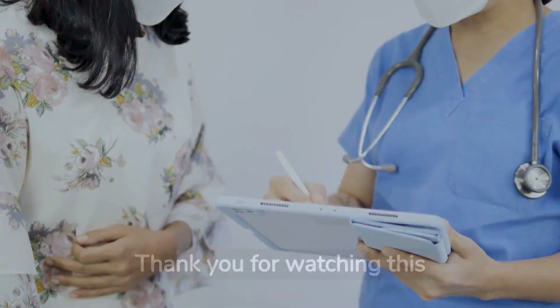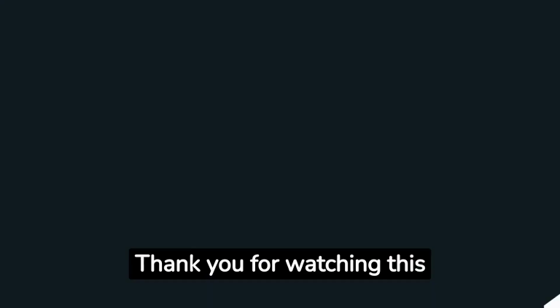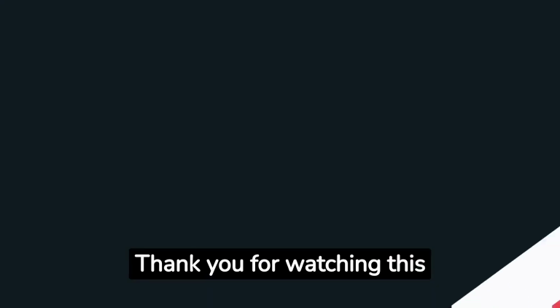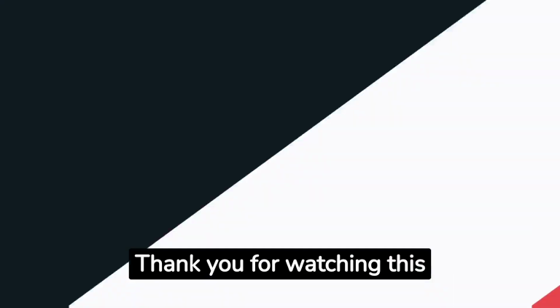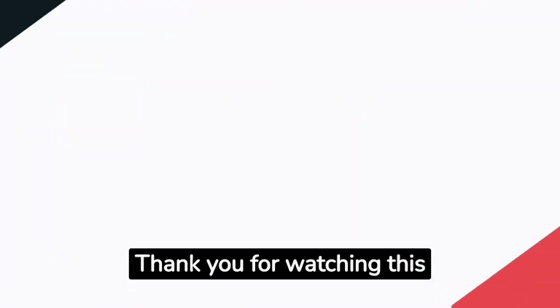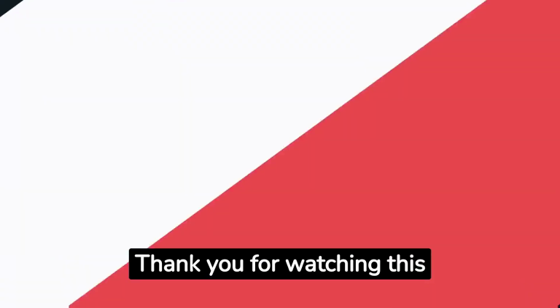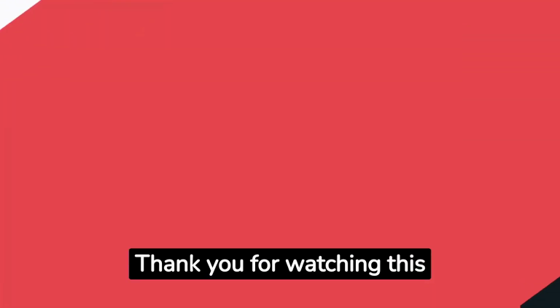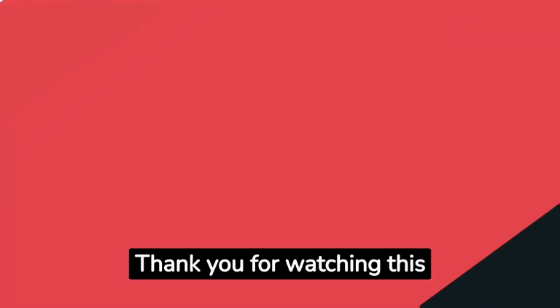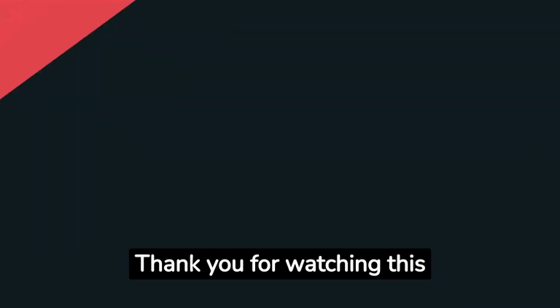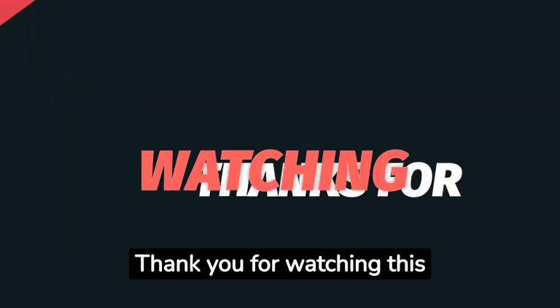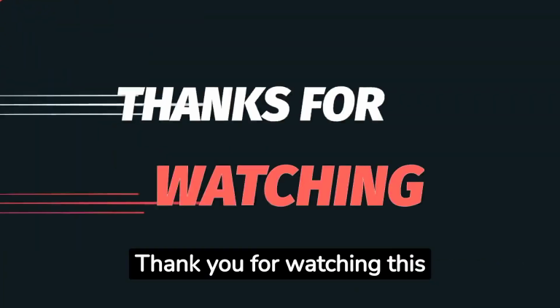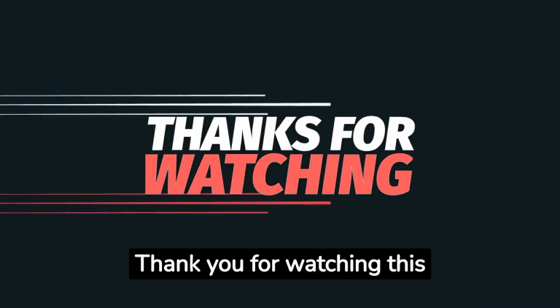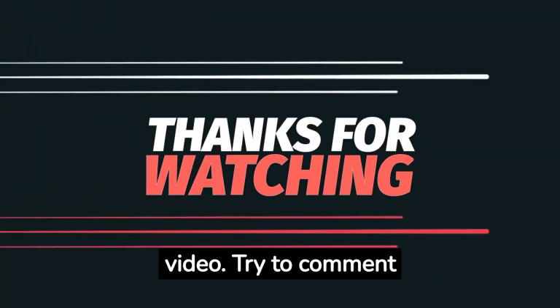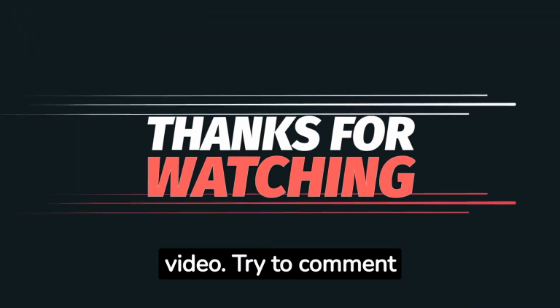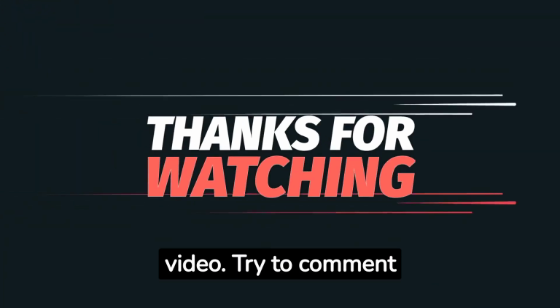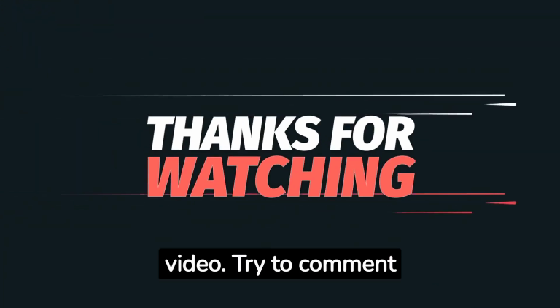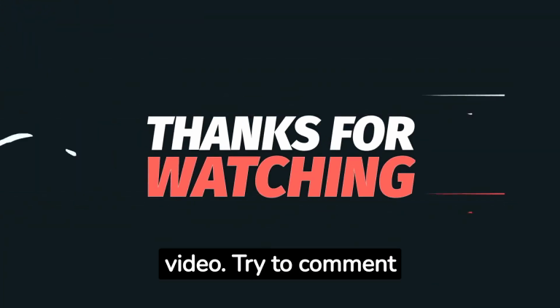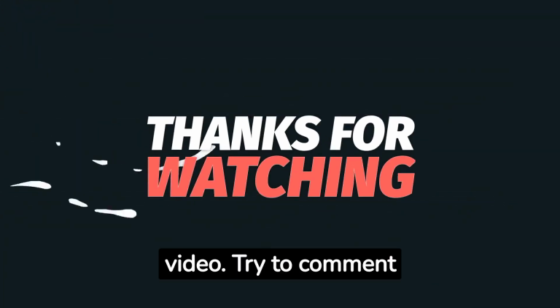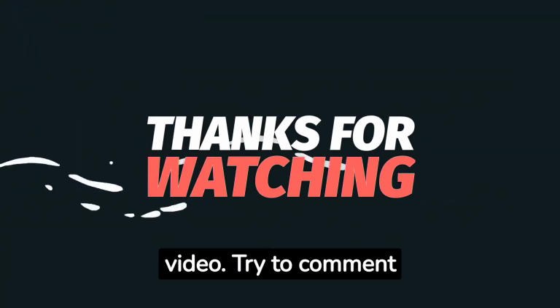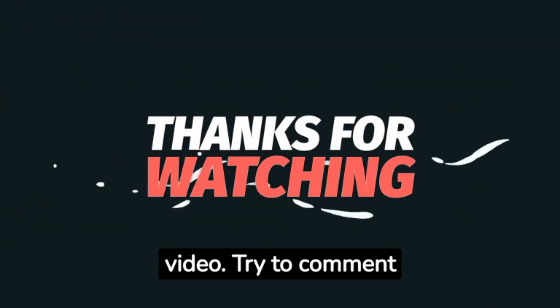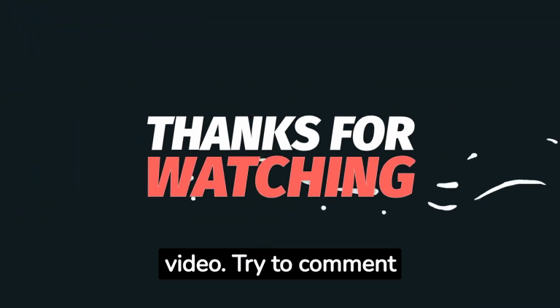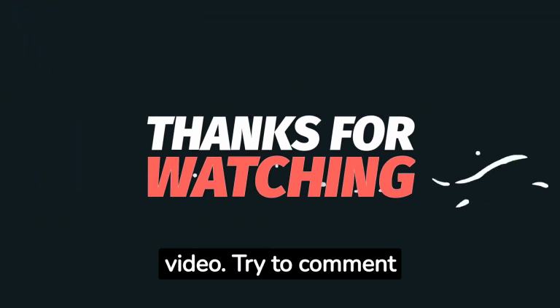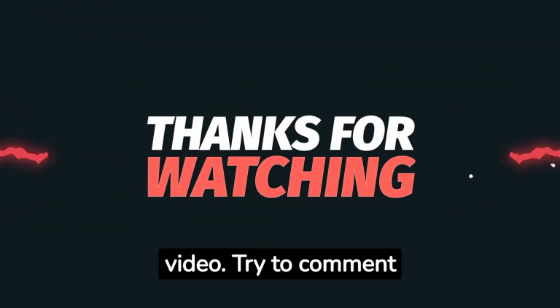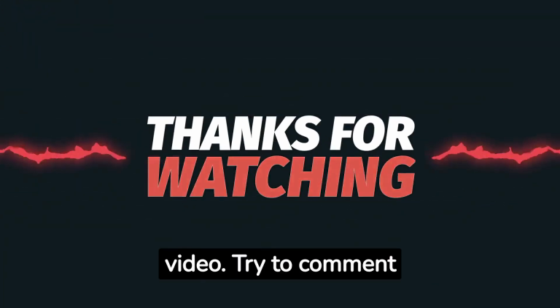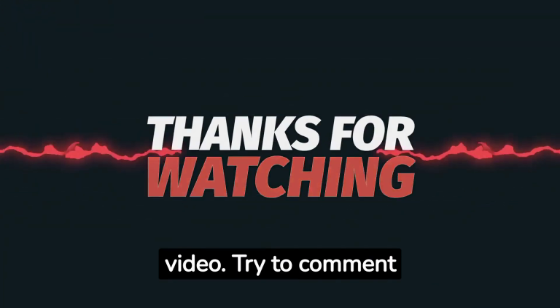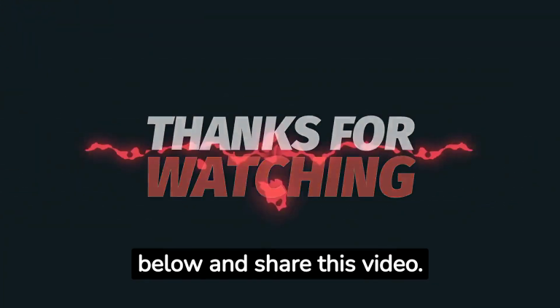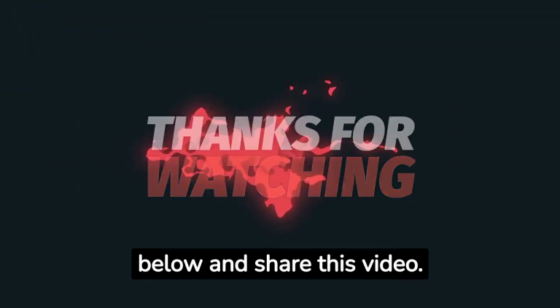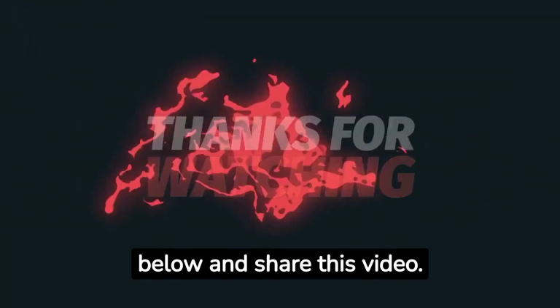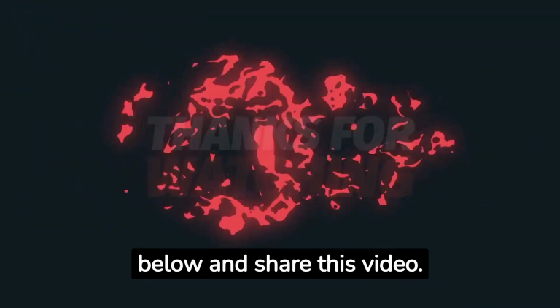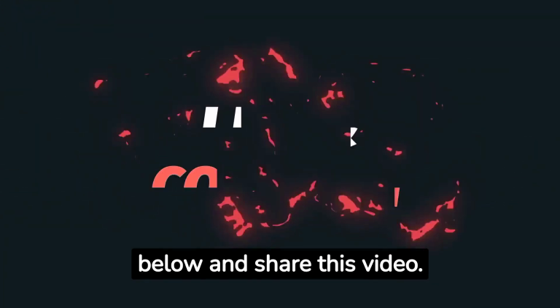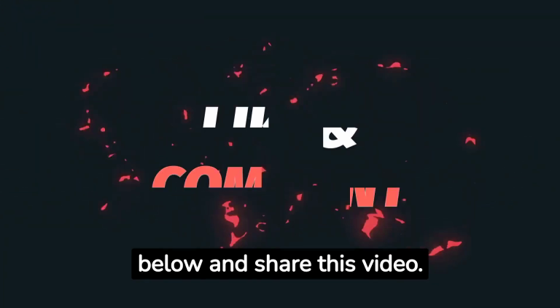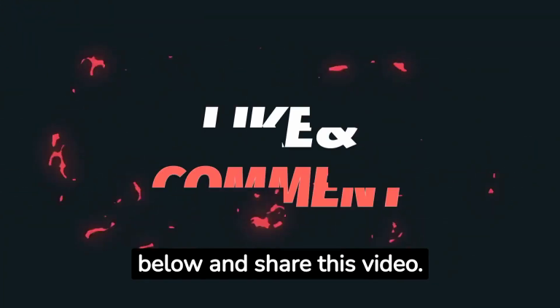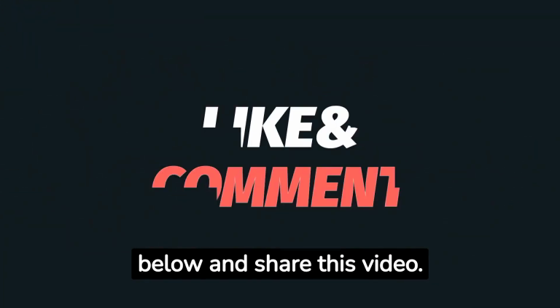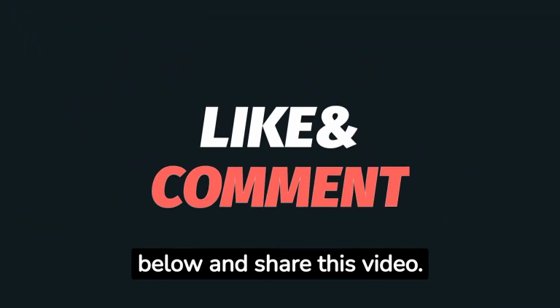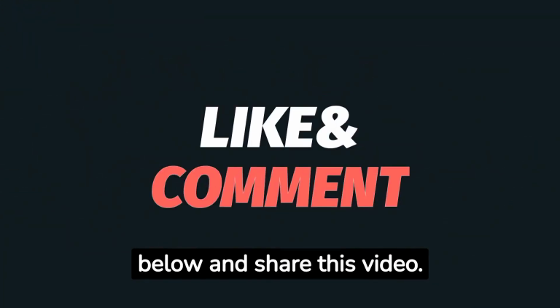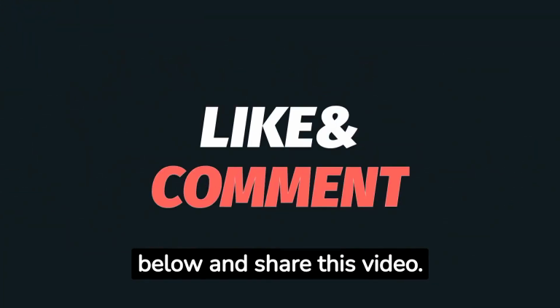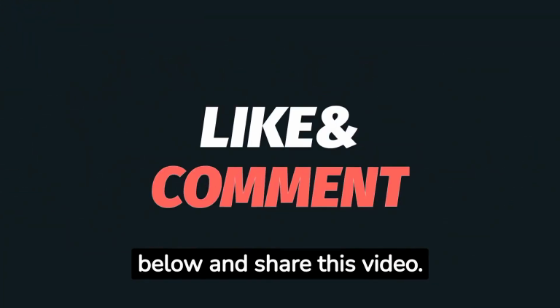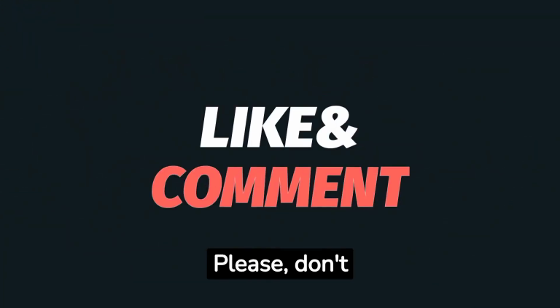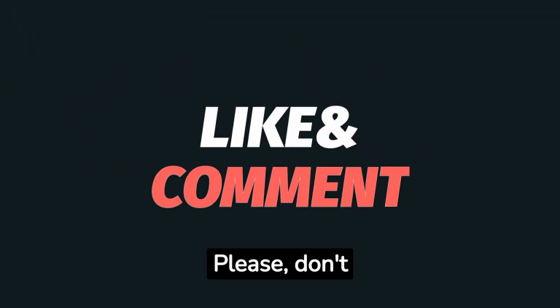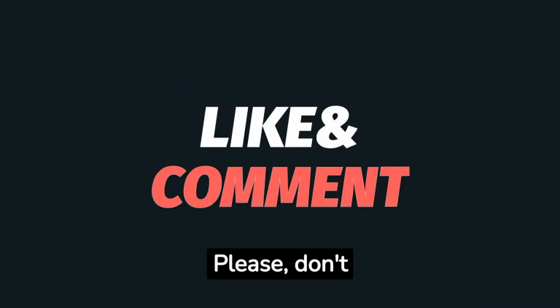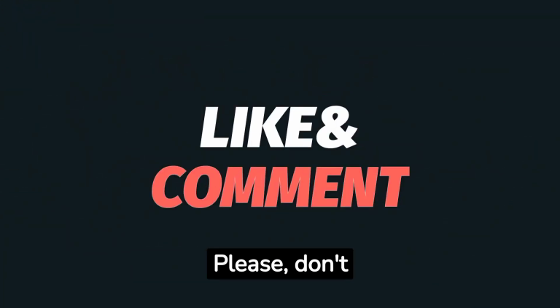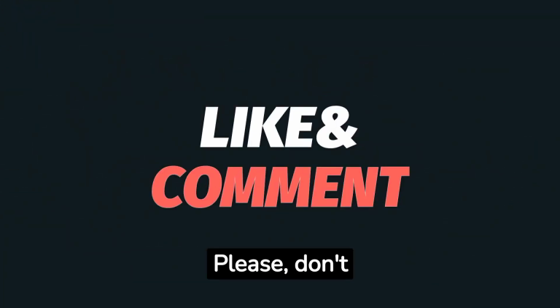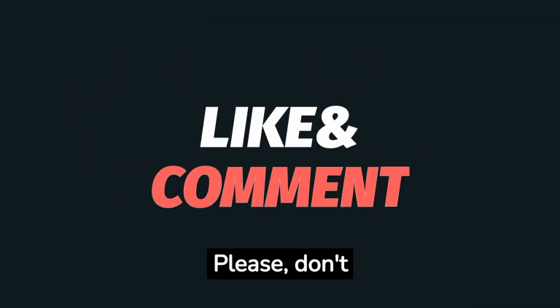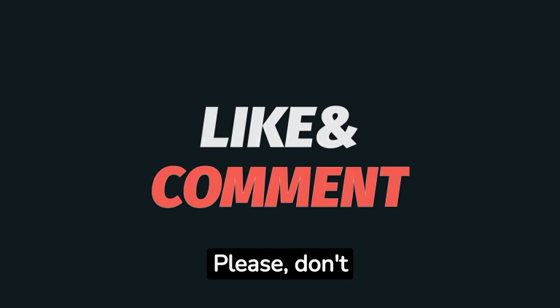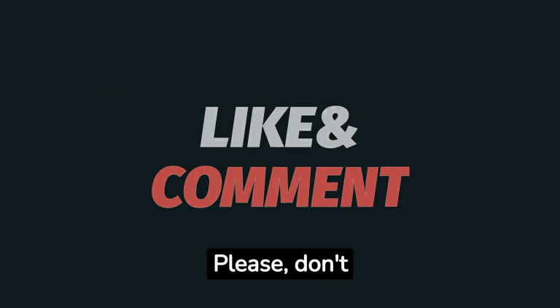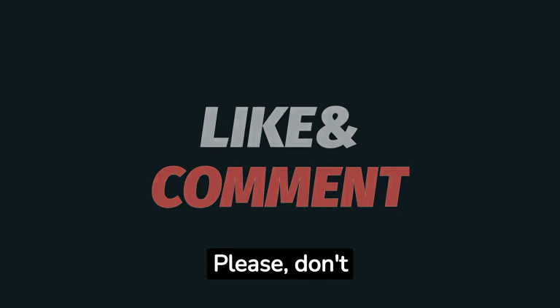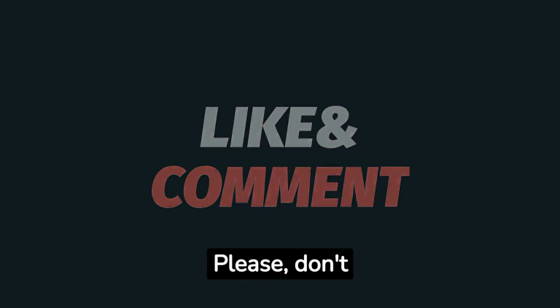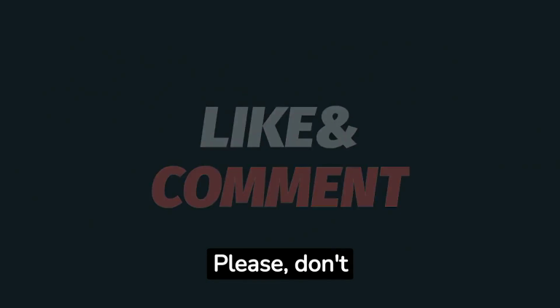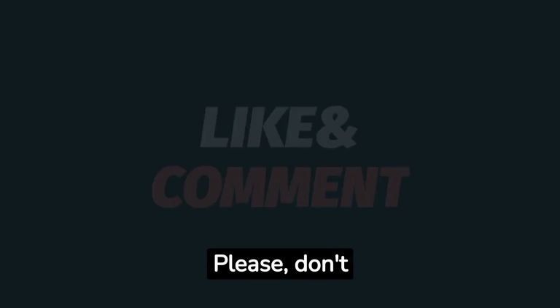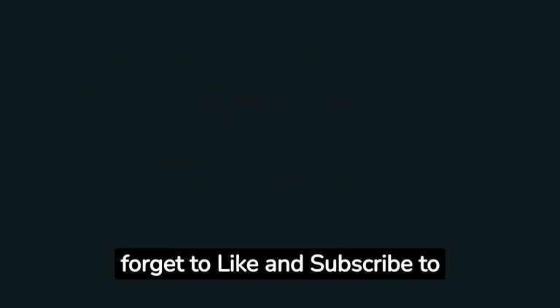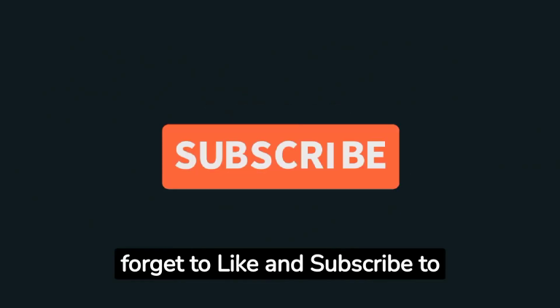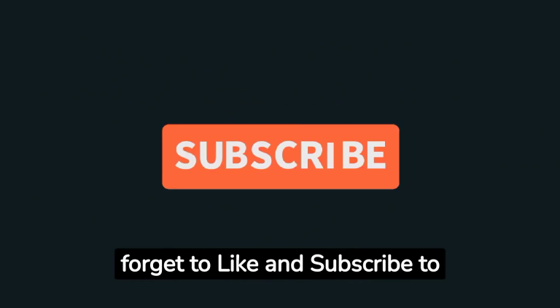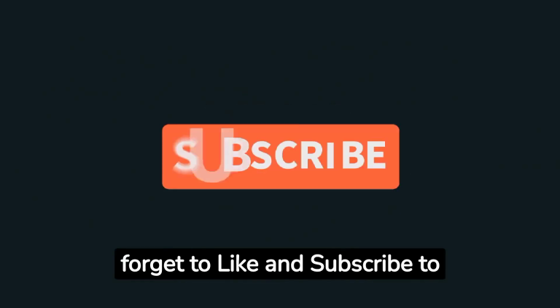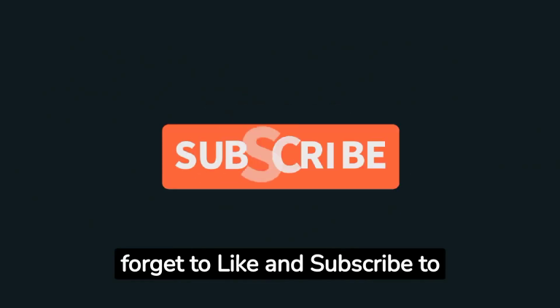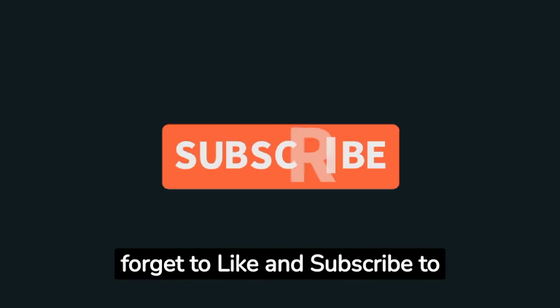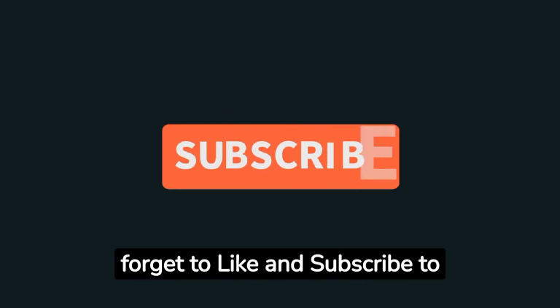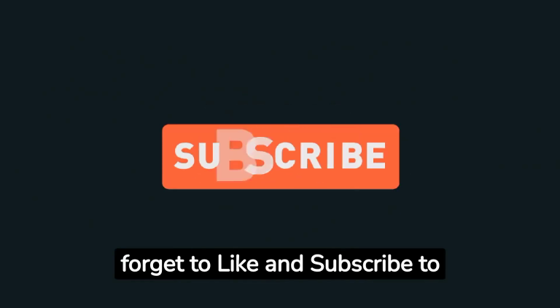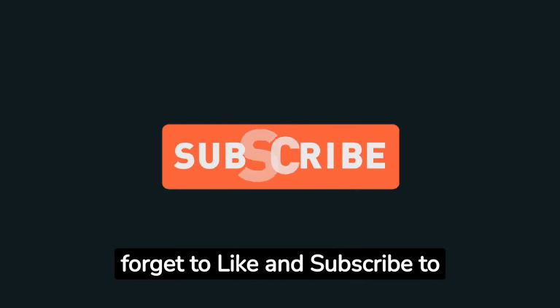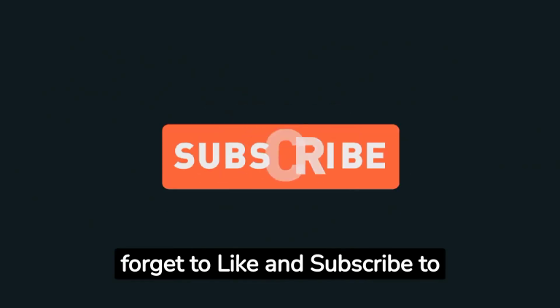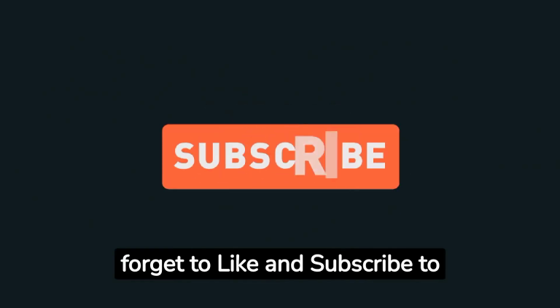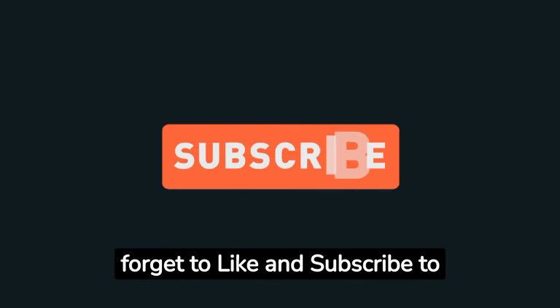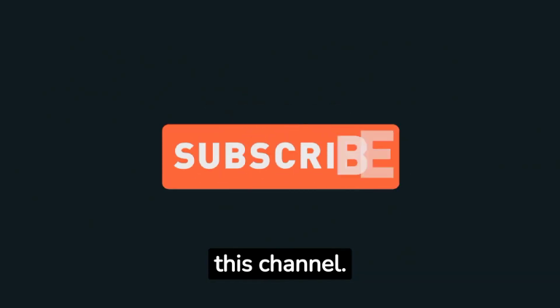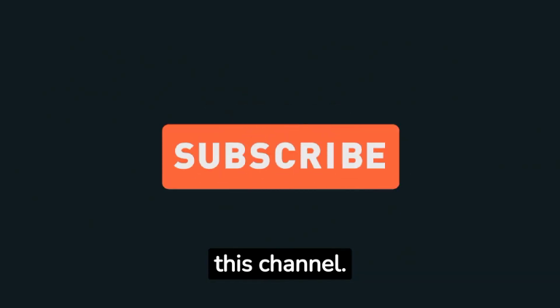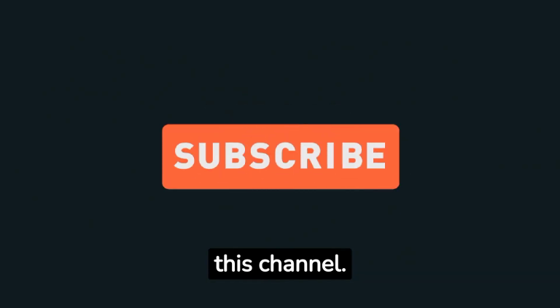Thank you for watching this video. Write a comment below and share this video. Please don't forget to like and subscribe to this channel.